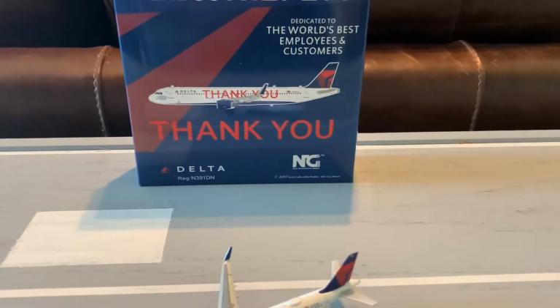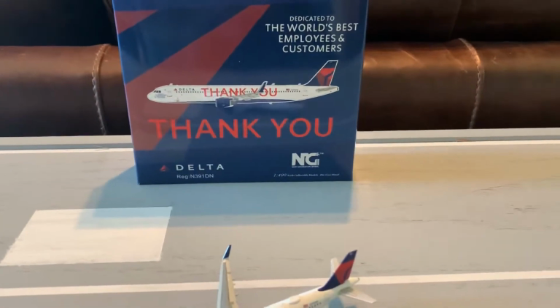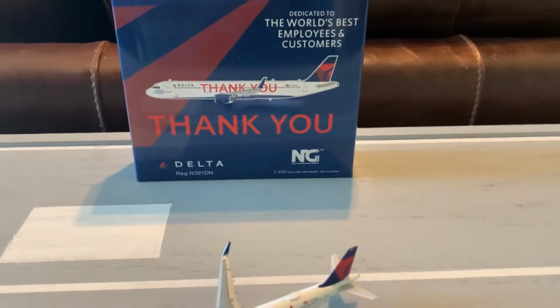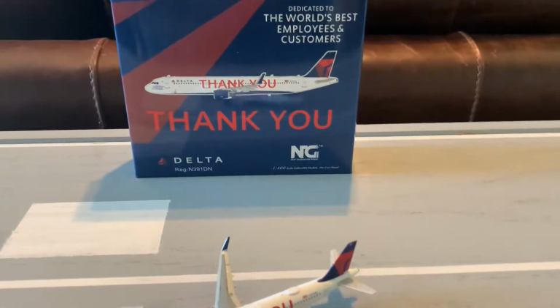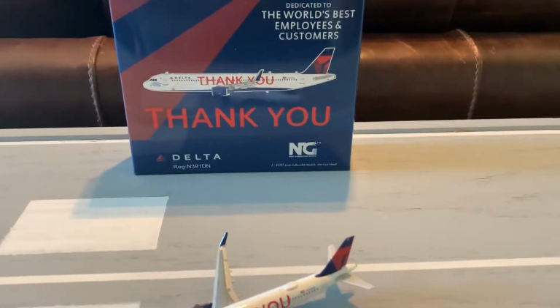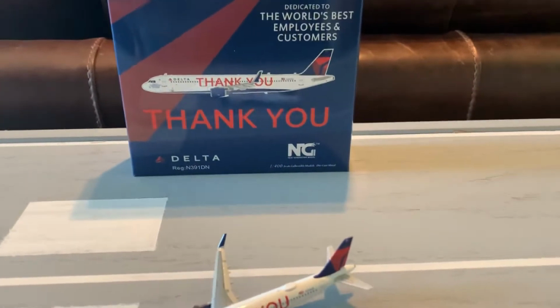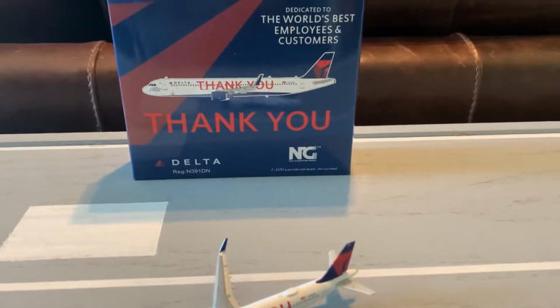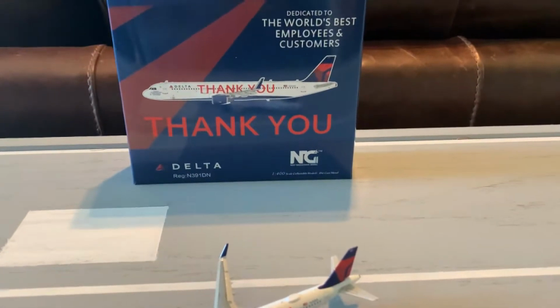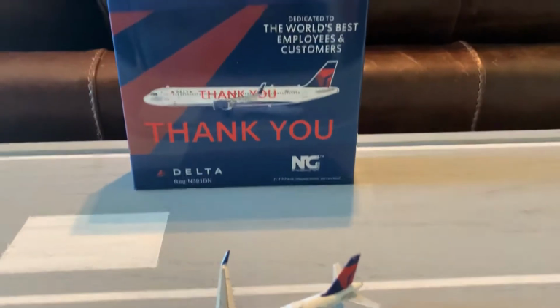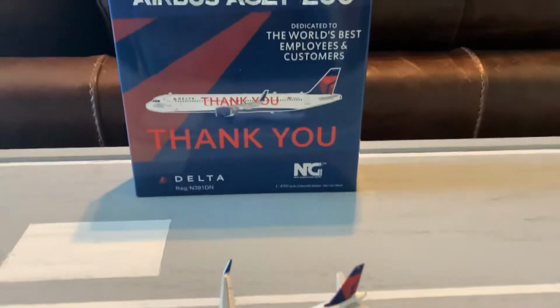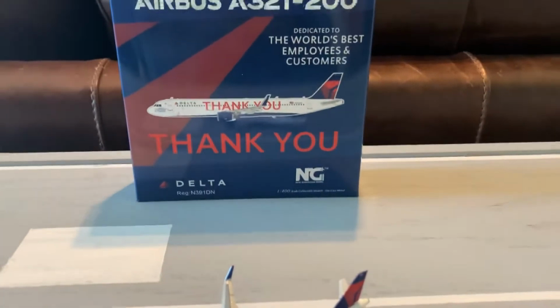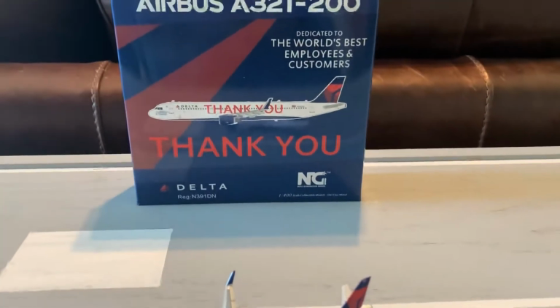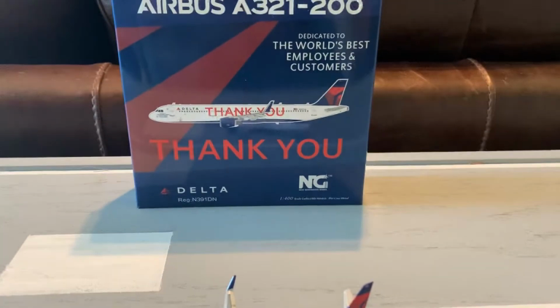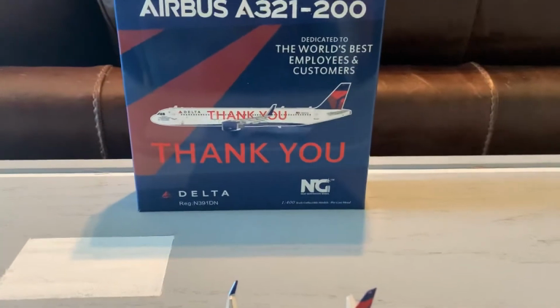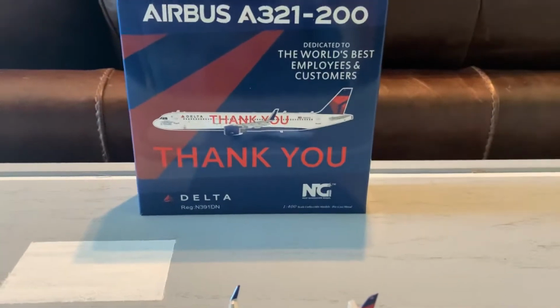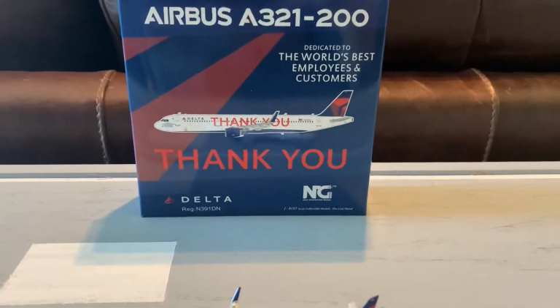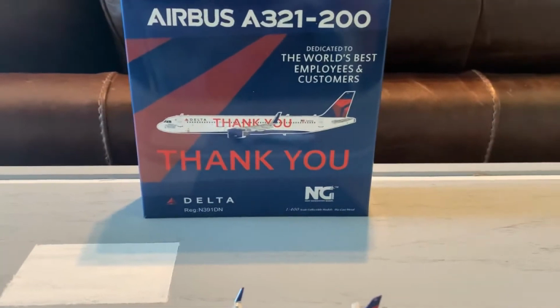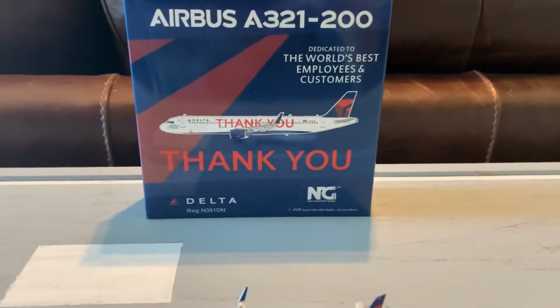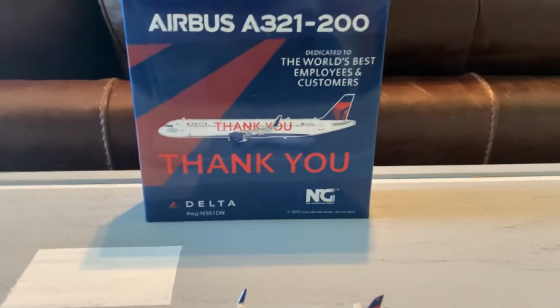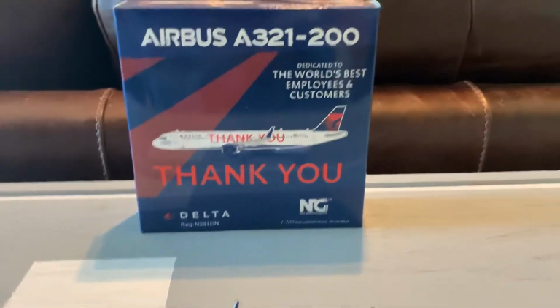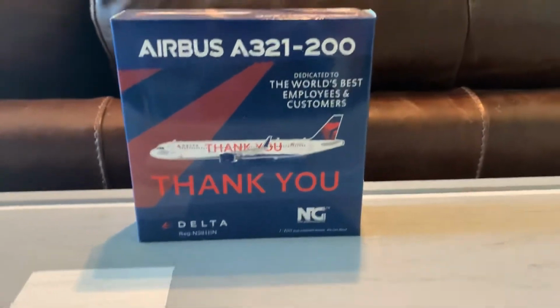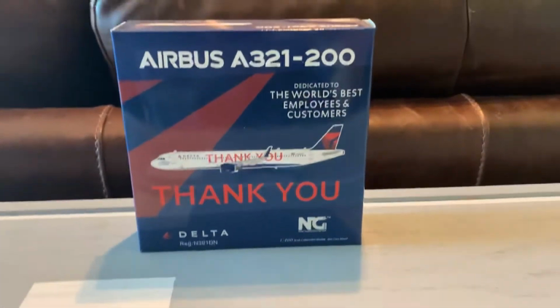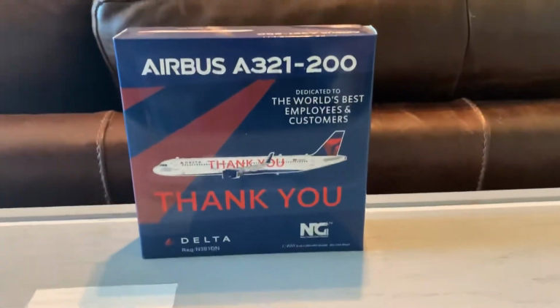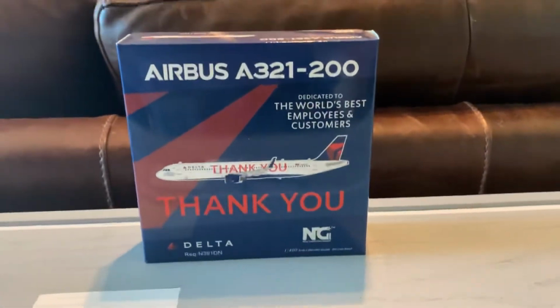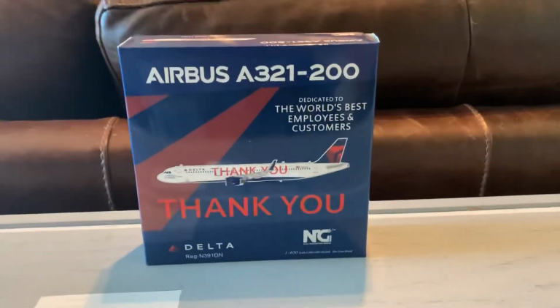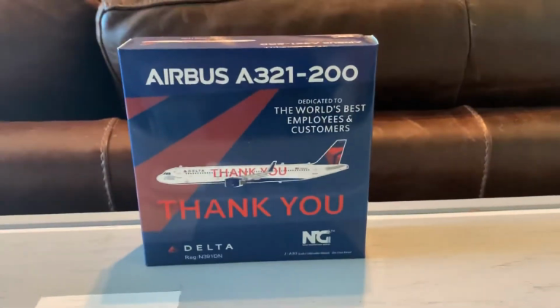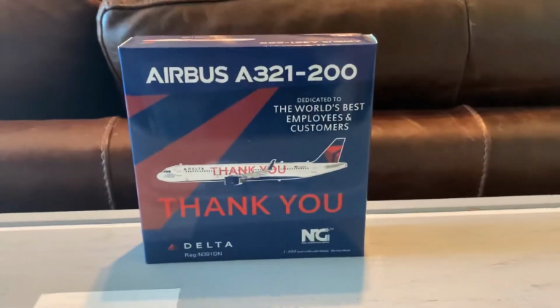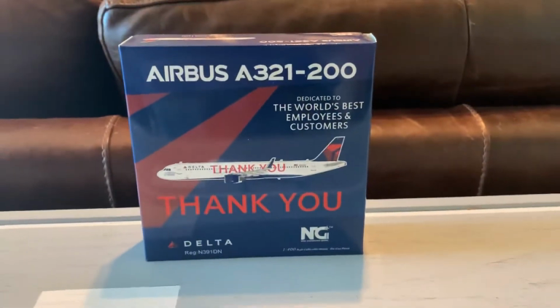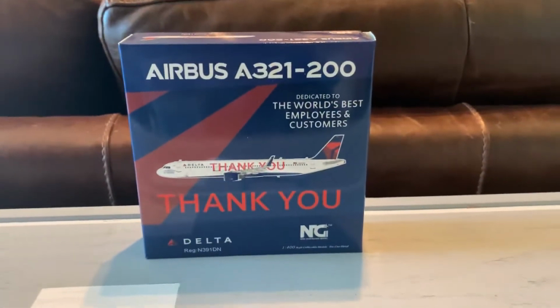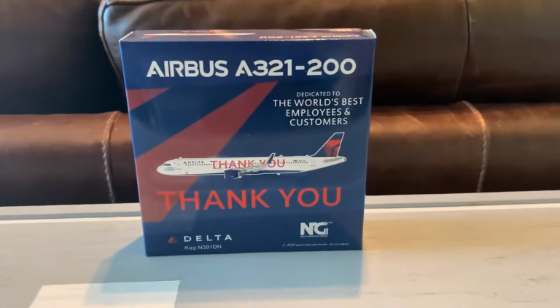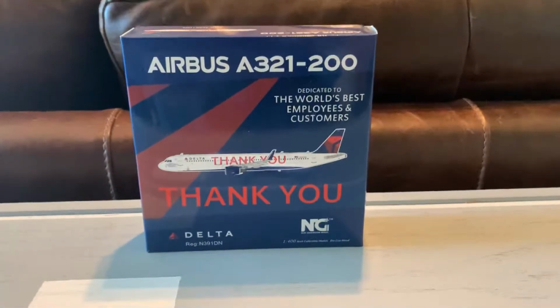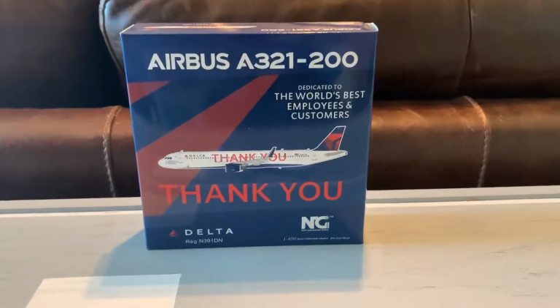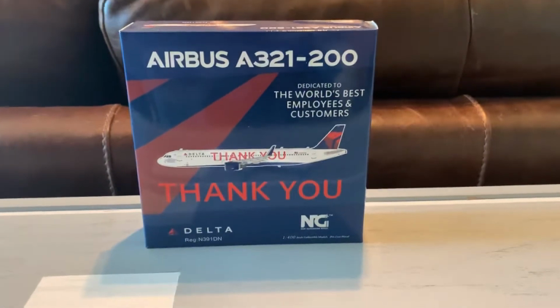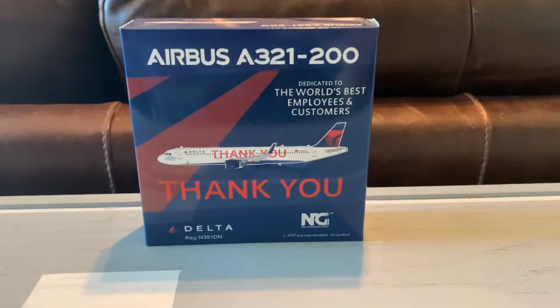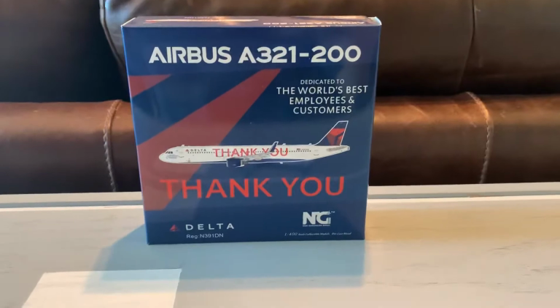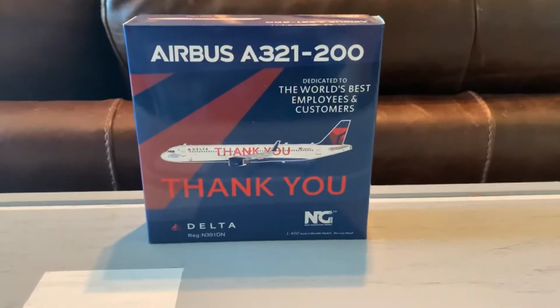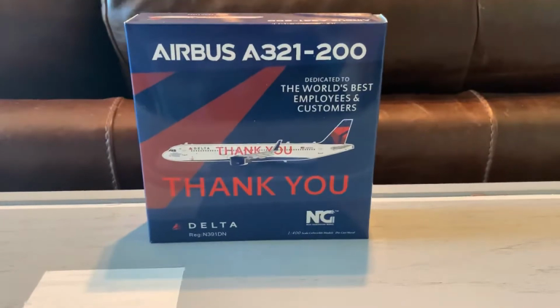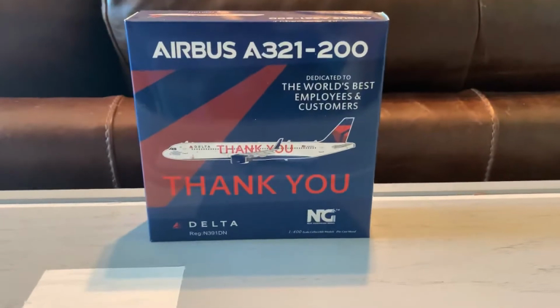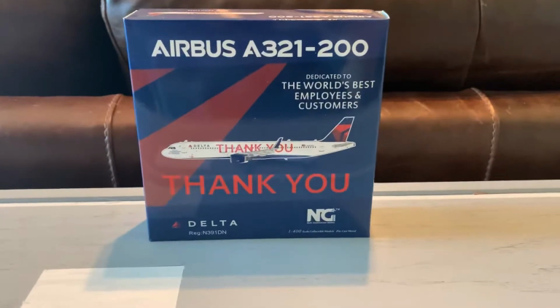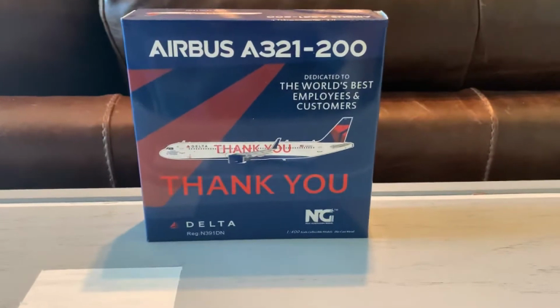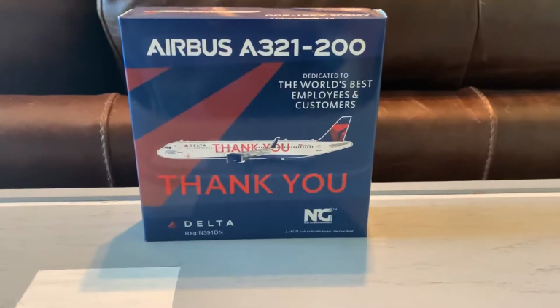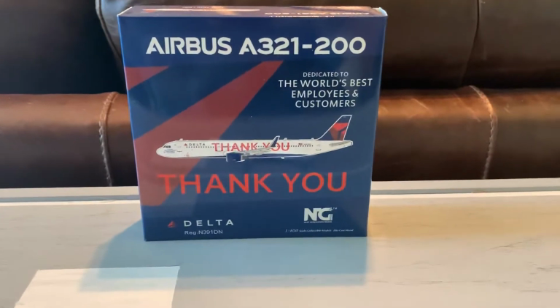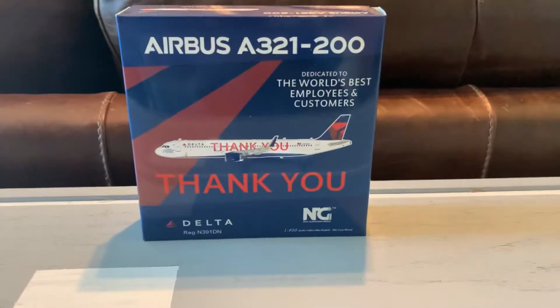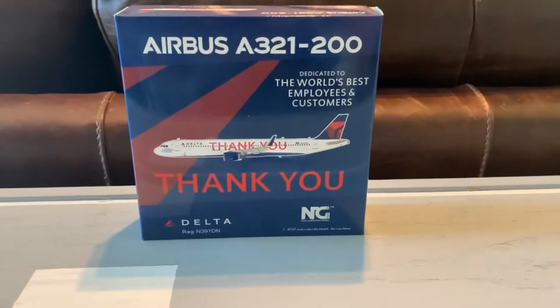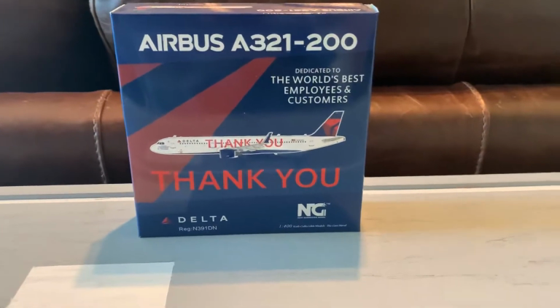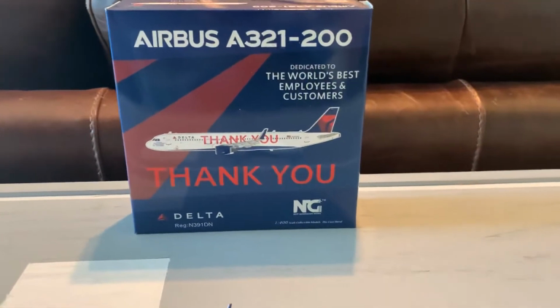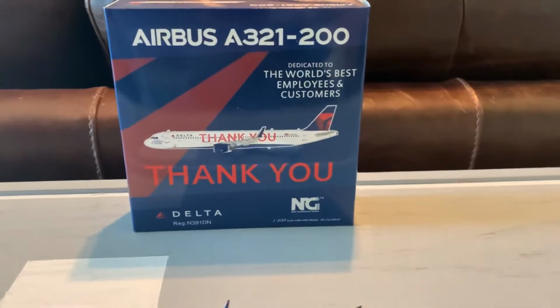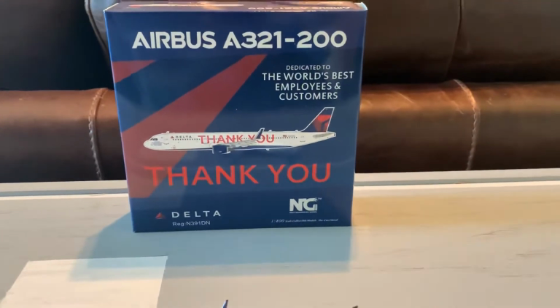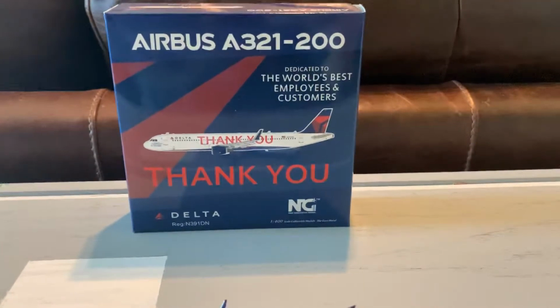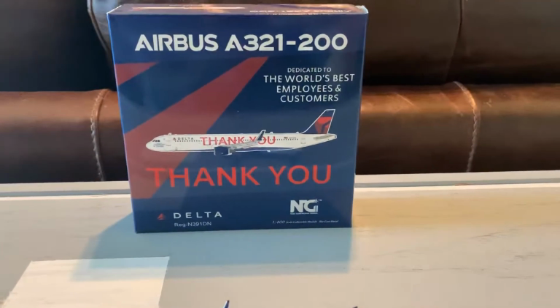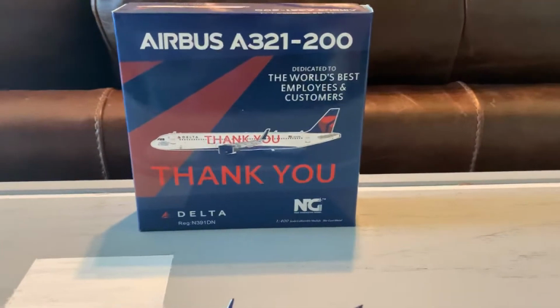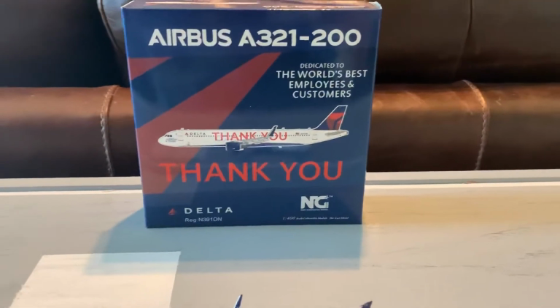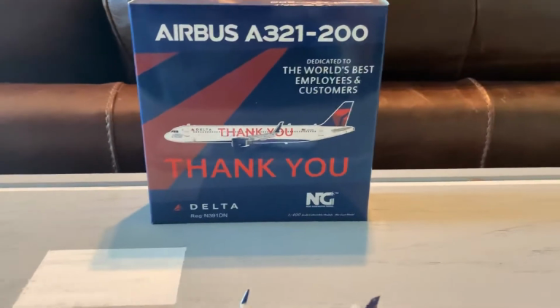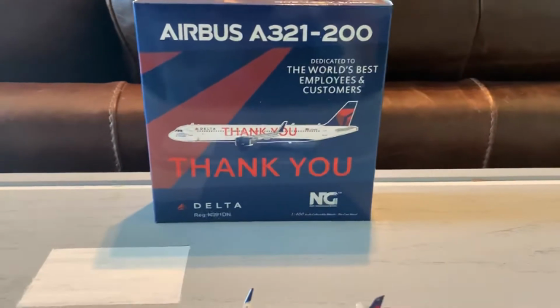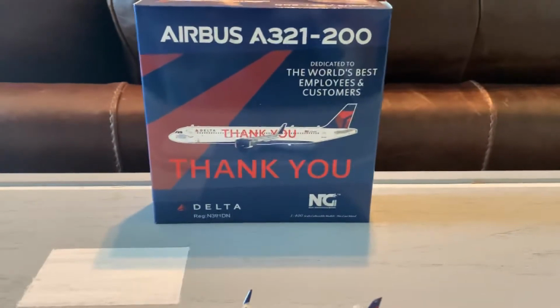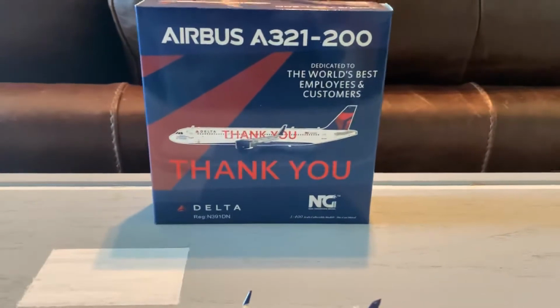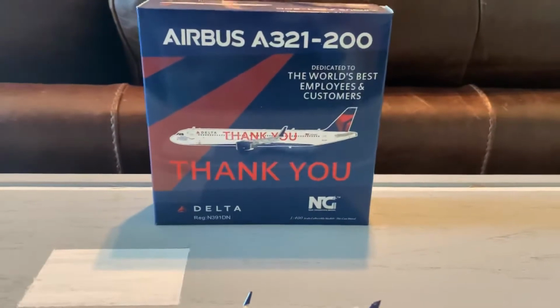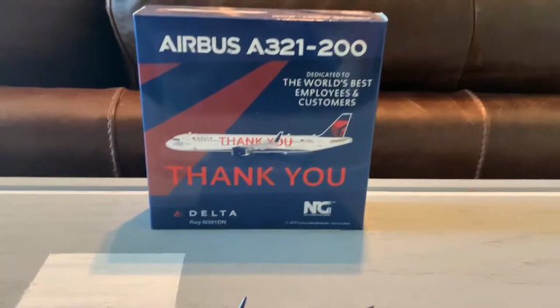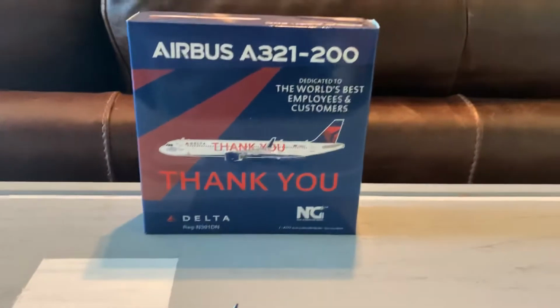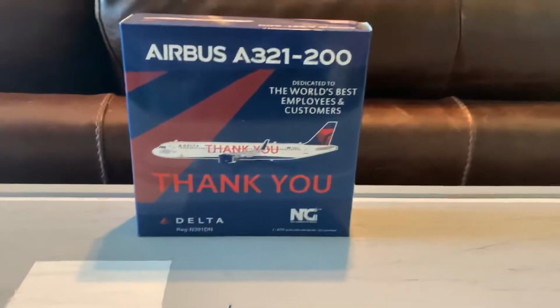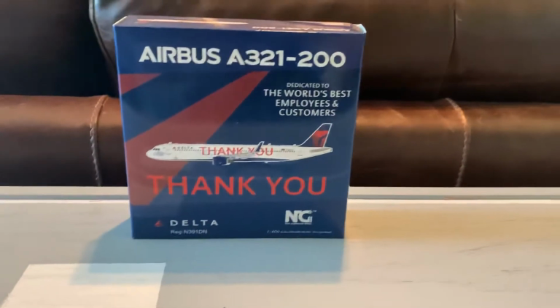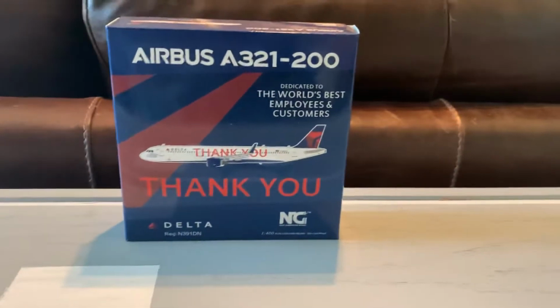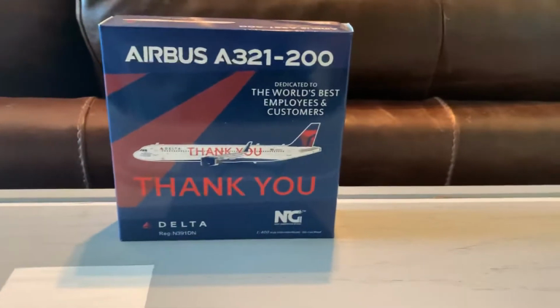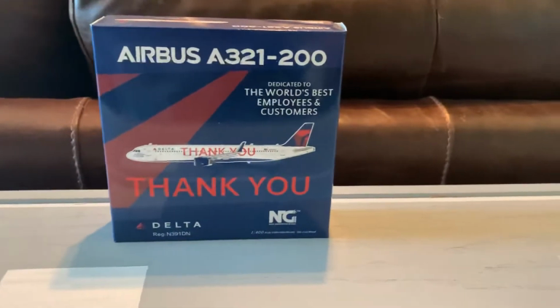One quick thing before we start: I do have an Instagram account now, which is JT underscore pilot underscore YT, which is linked in the description below.